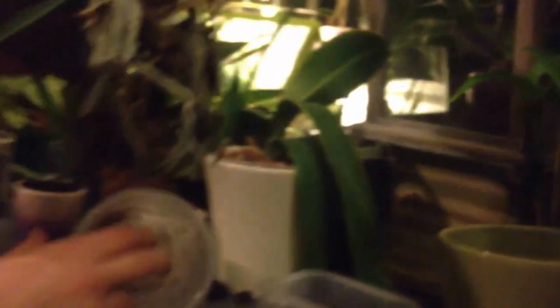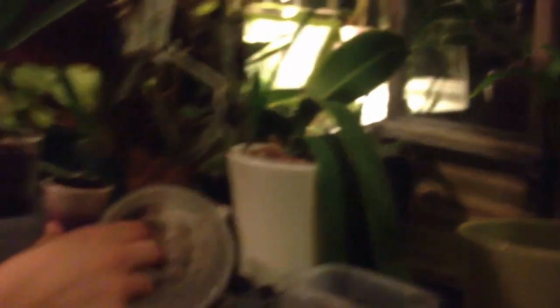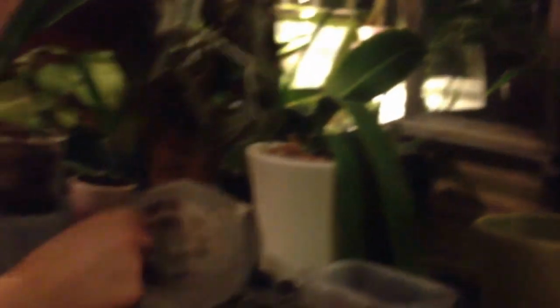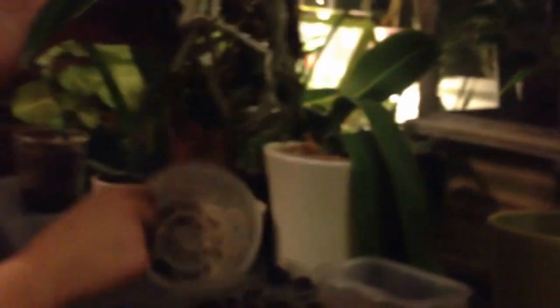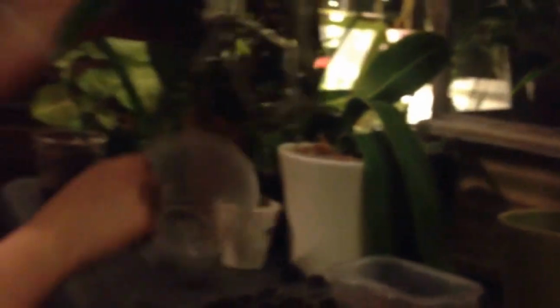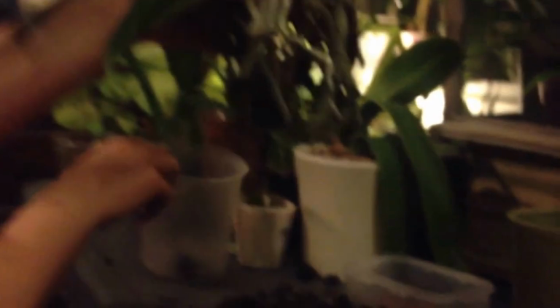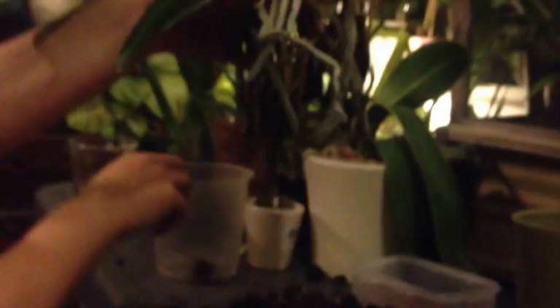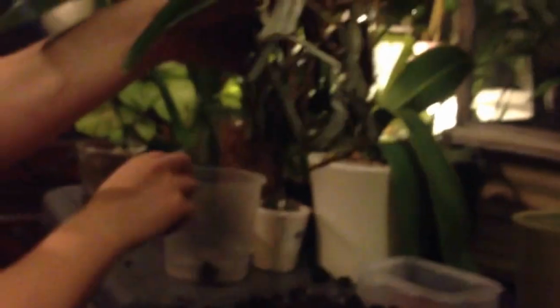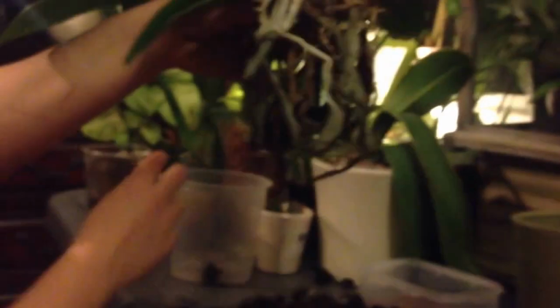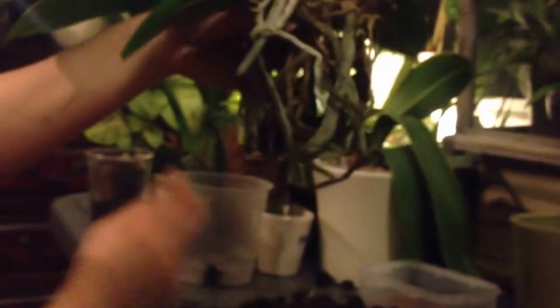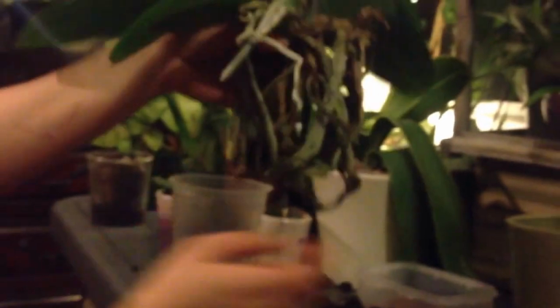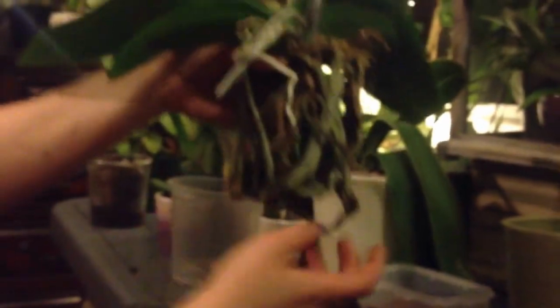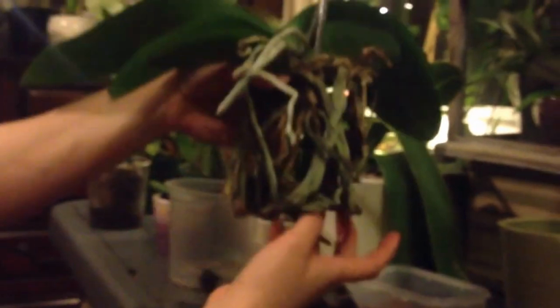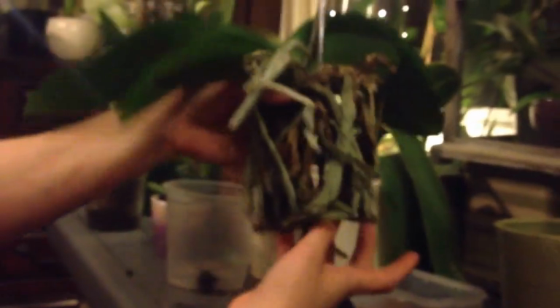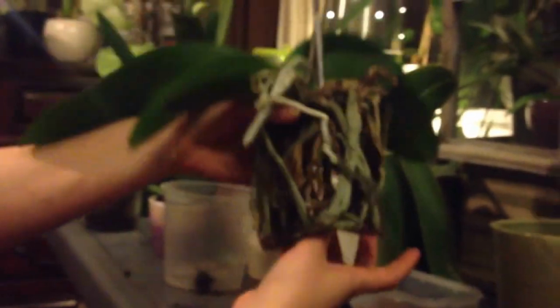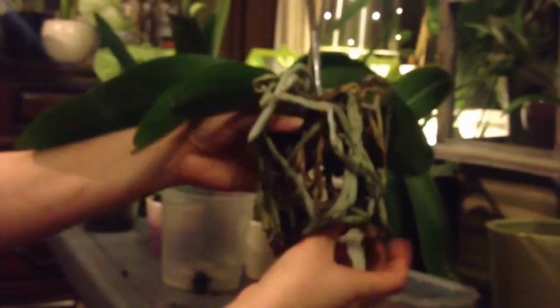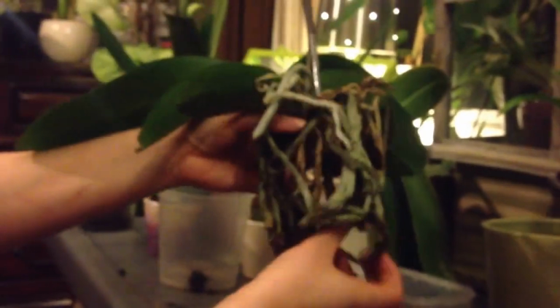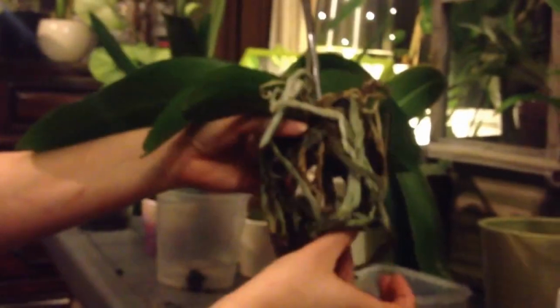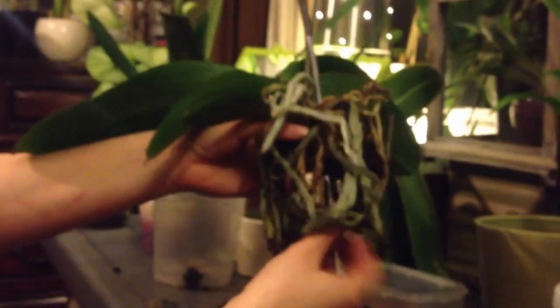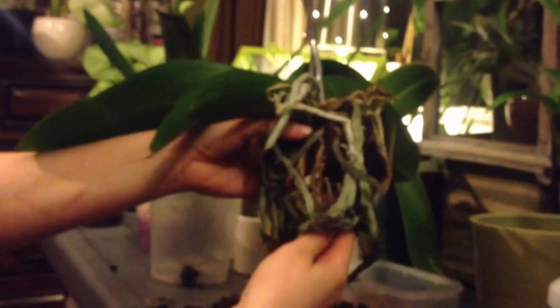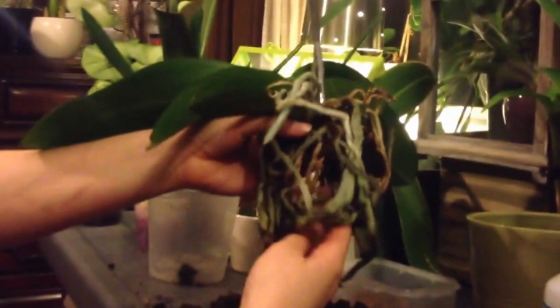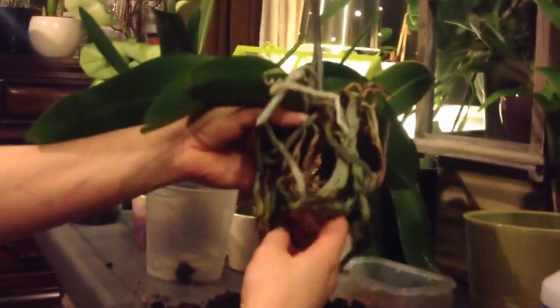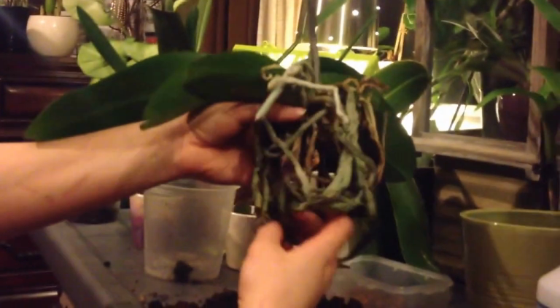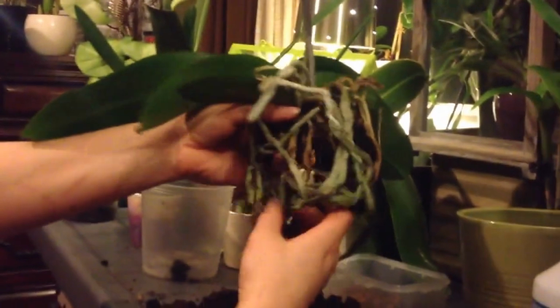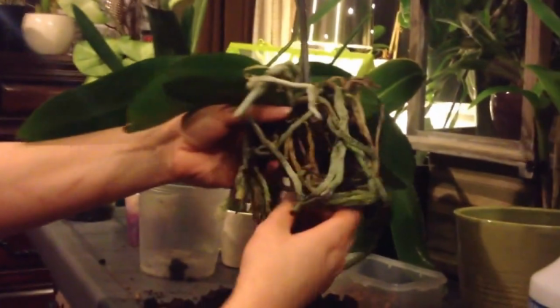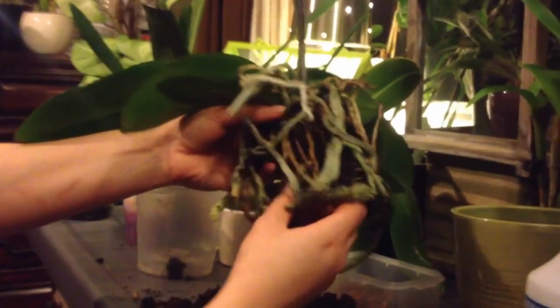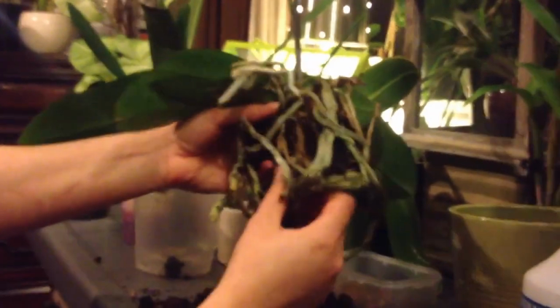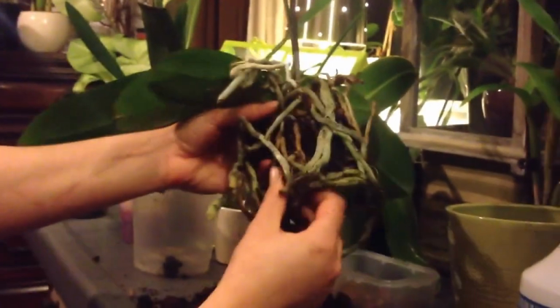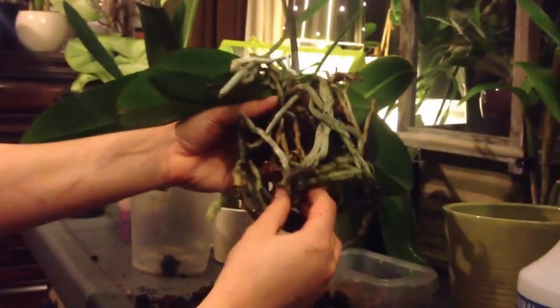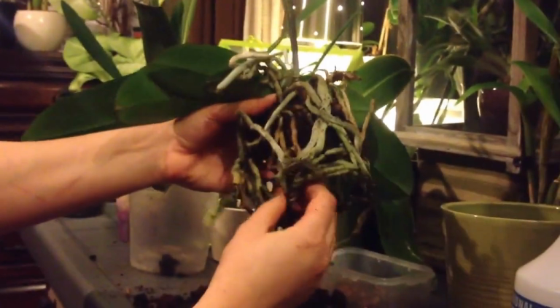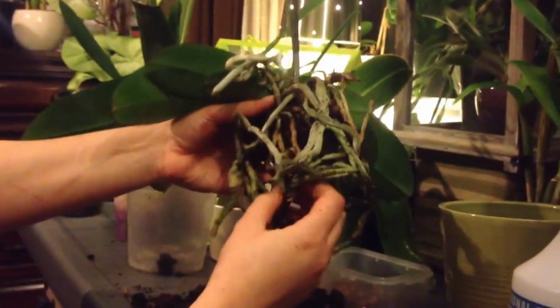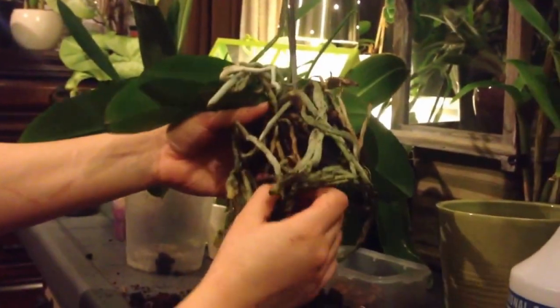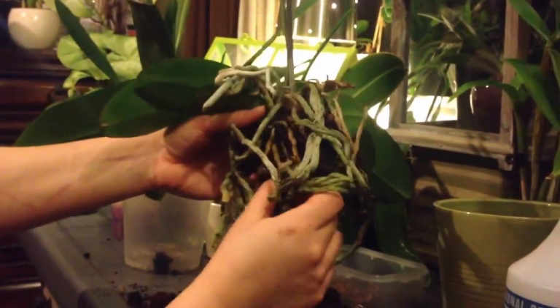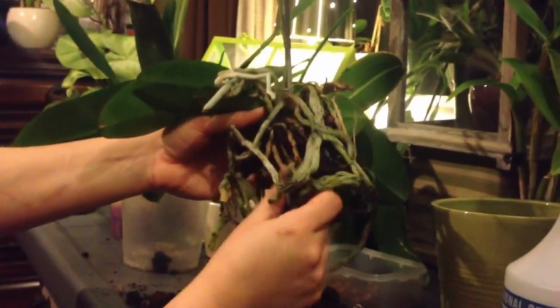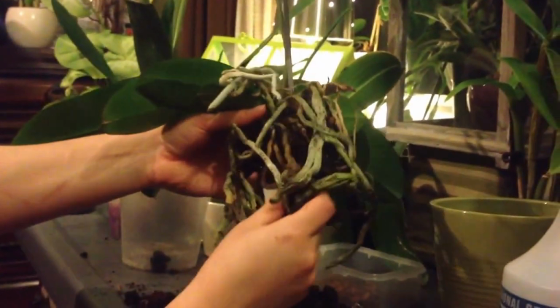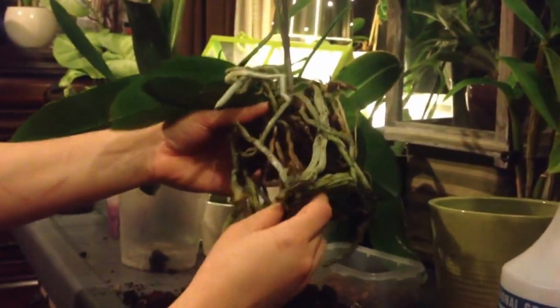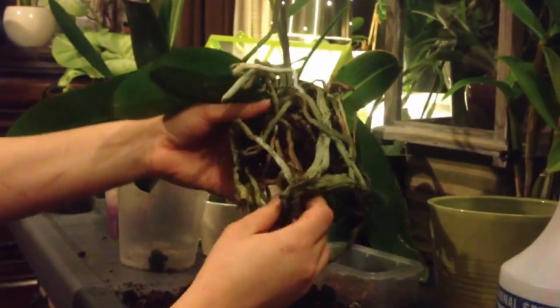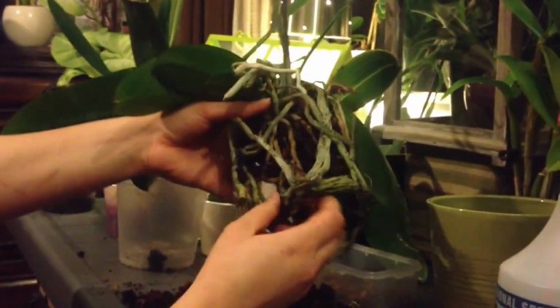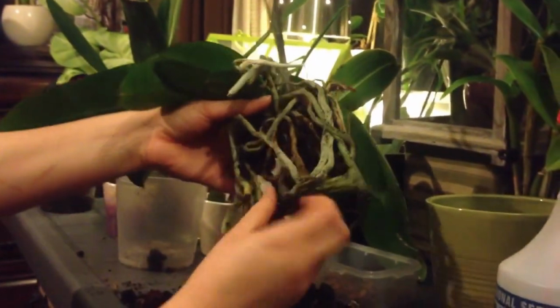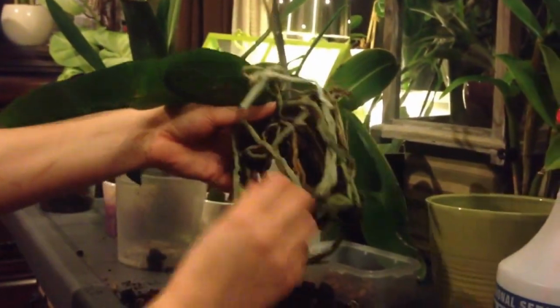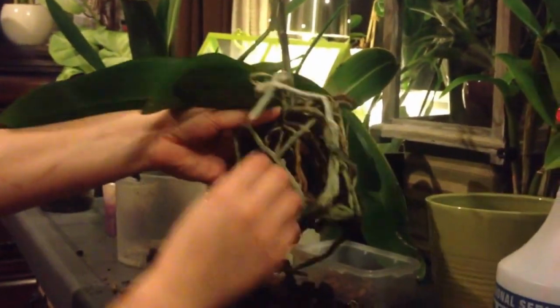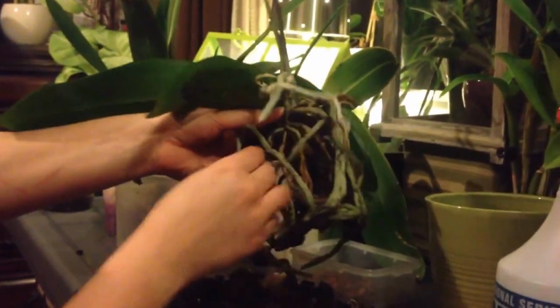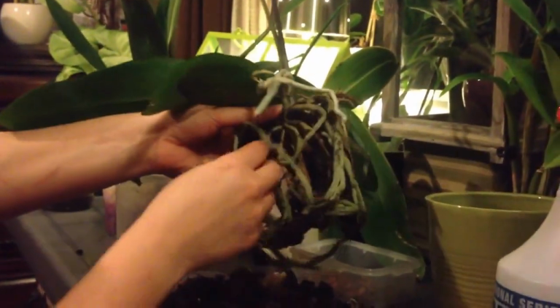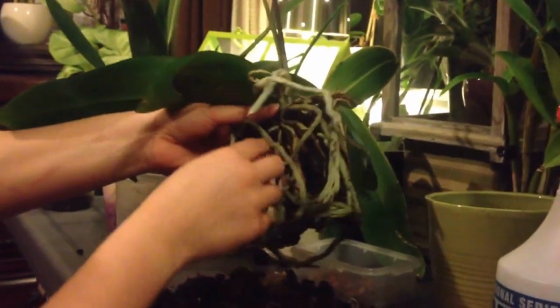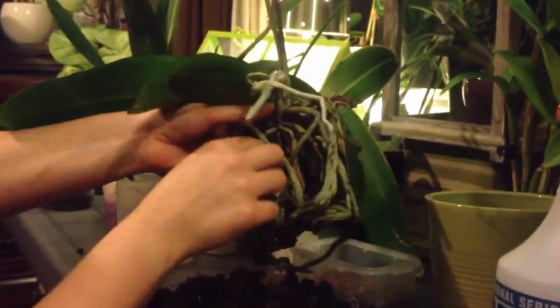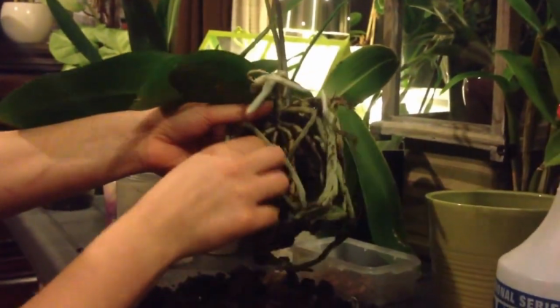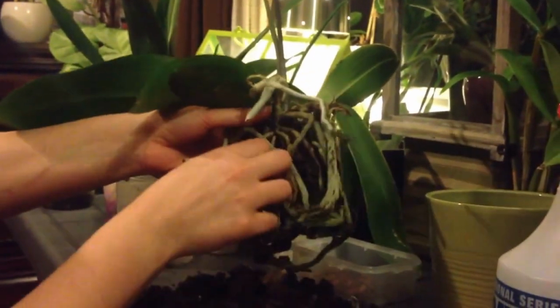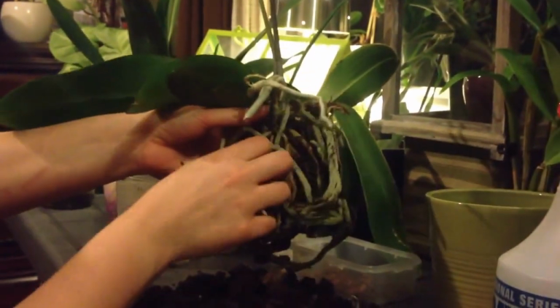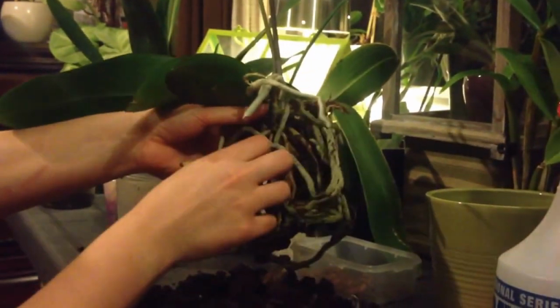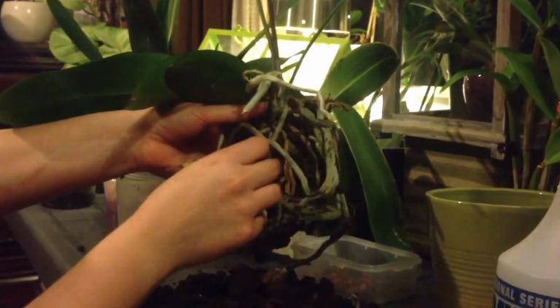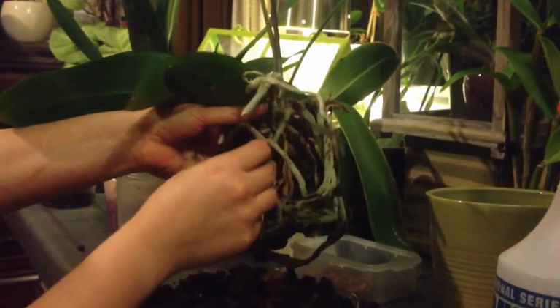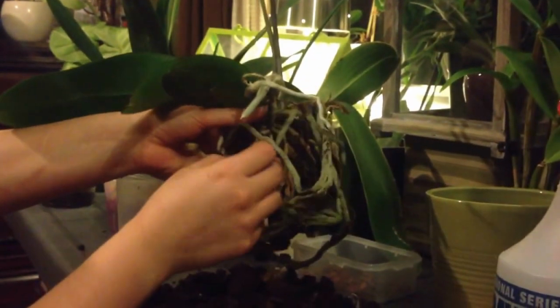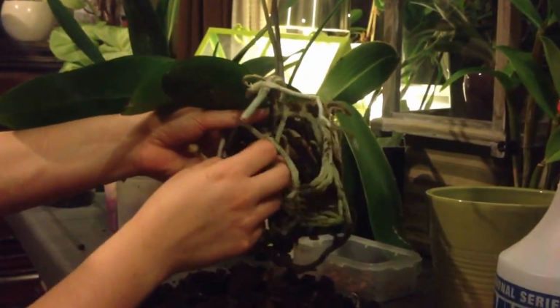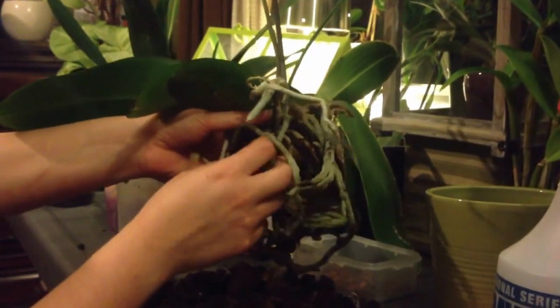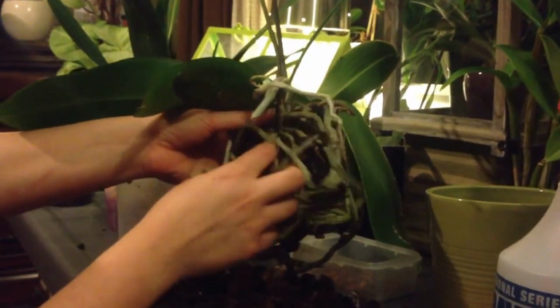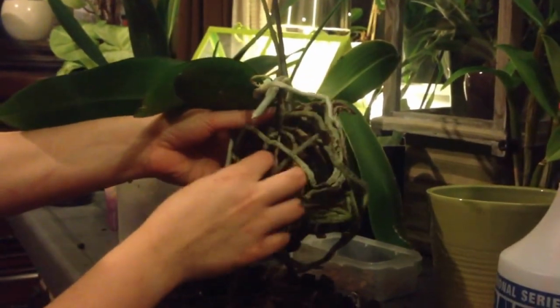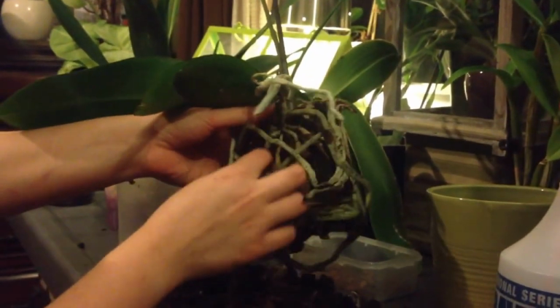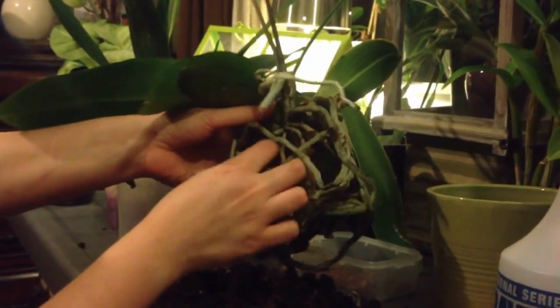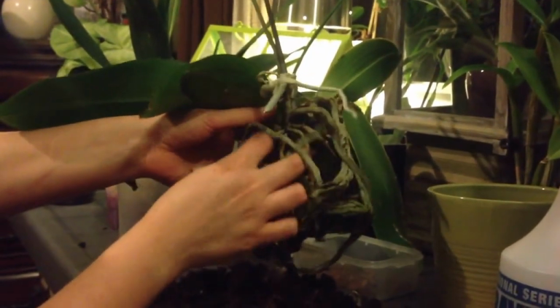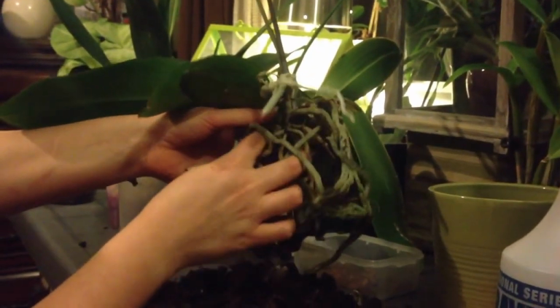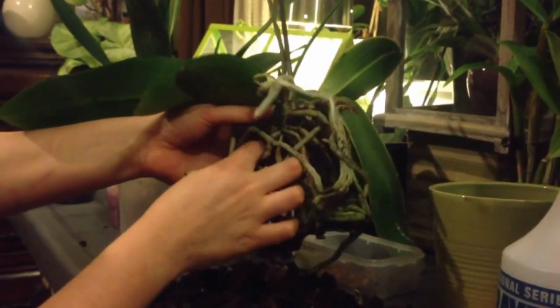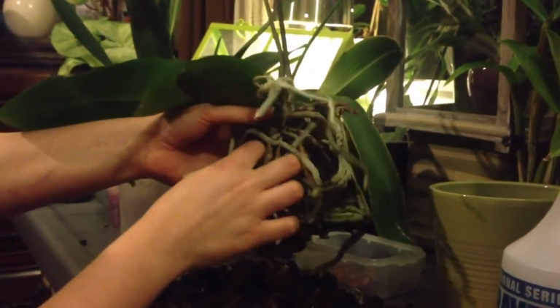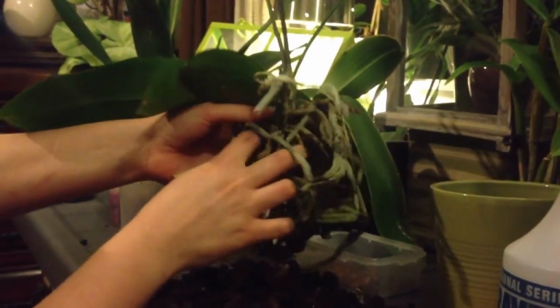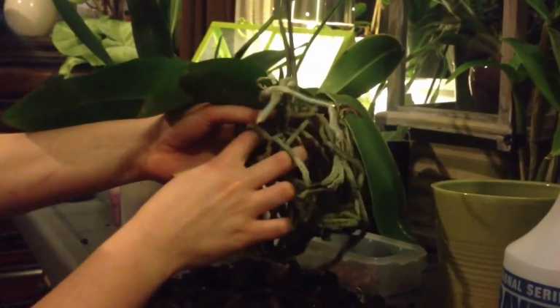But I probably should have cut it off. She looks good though. Other than the rotten medium, she's got a decent root system.